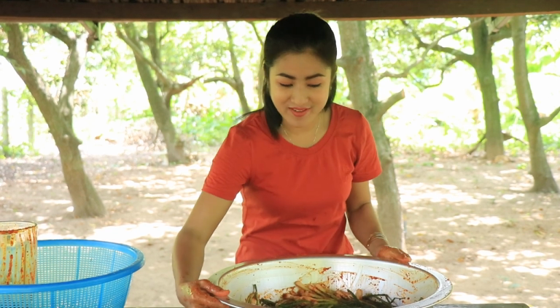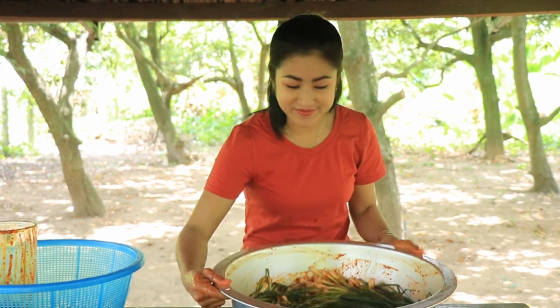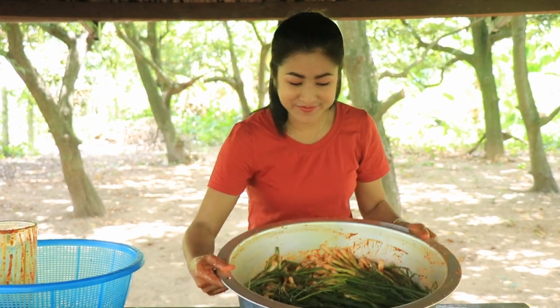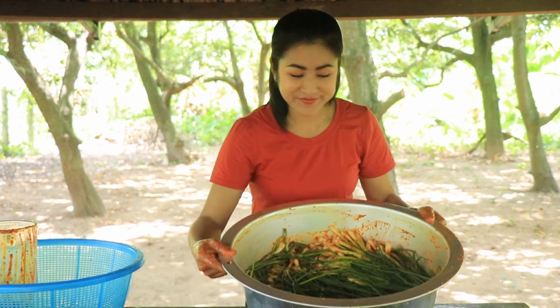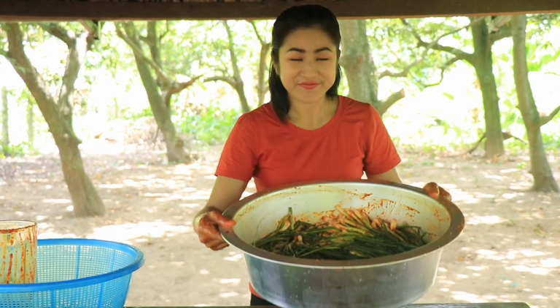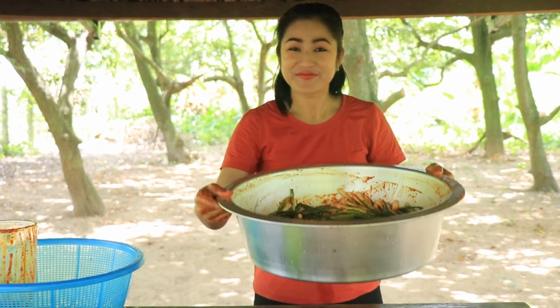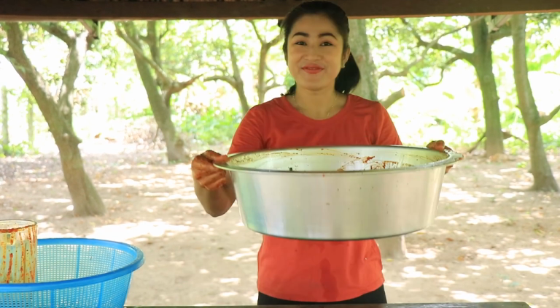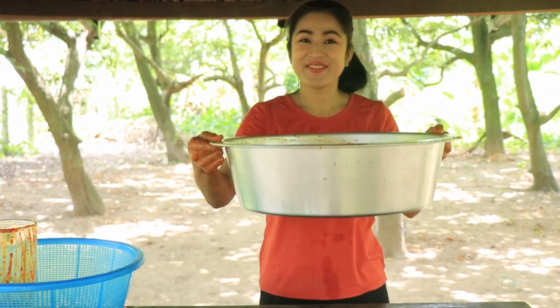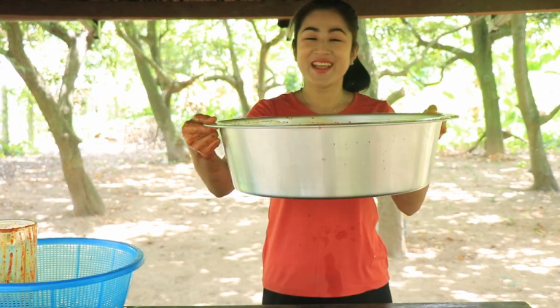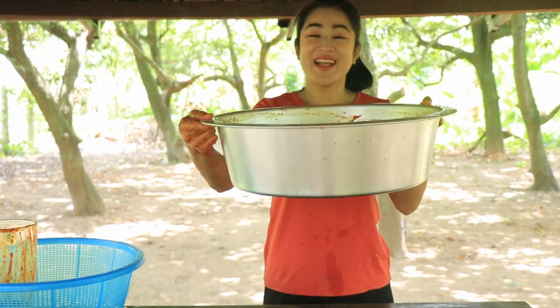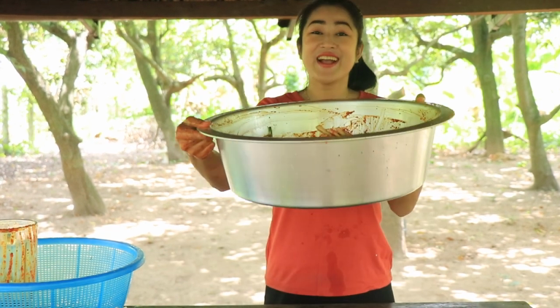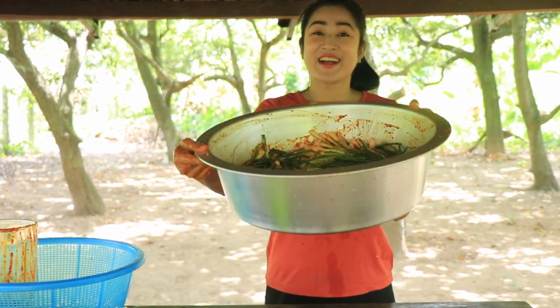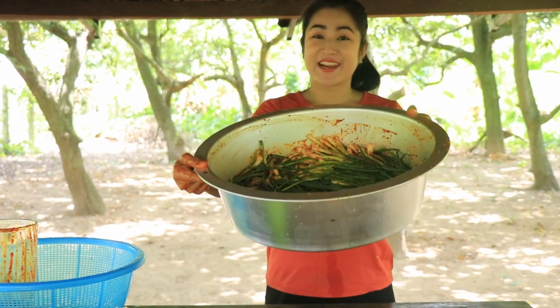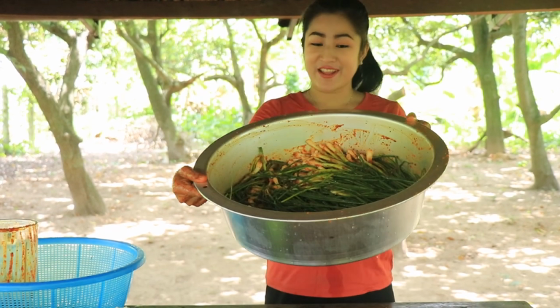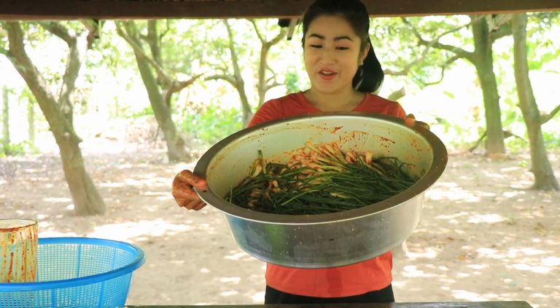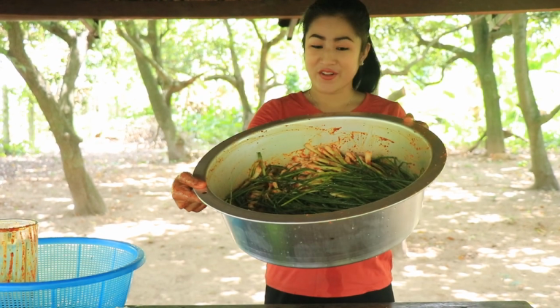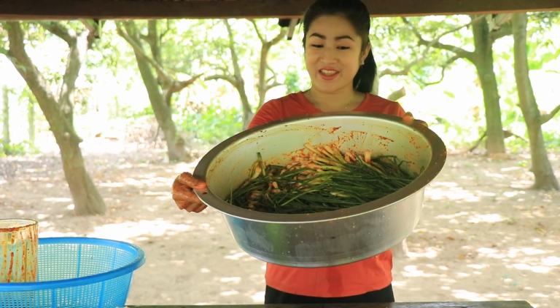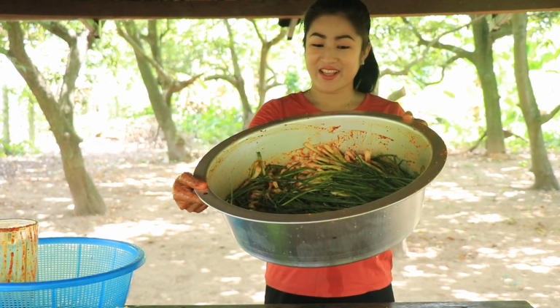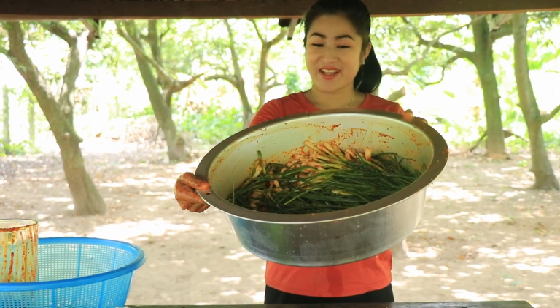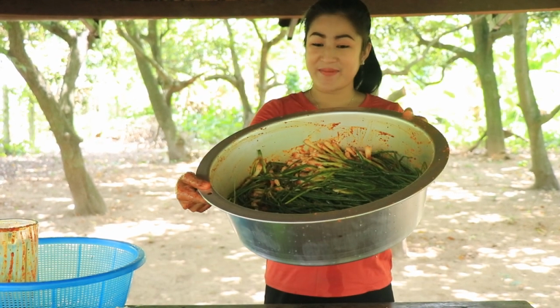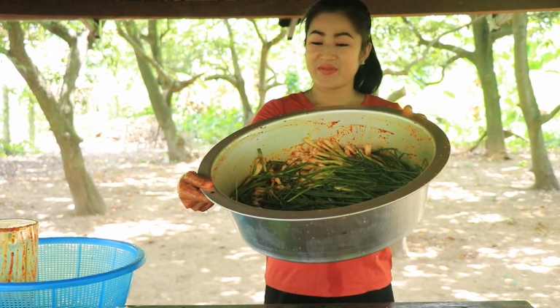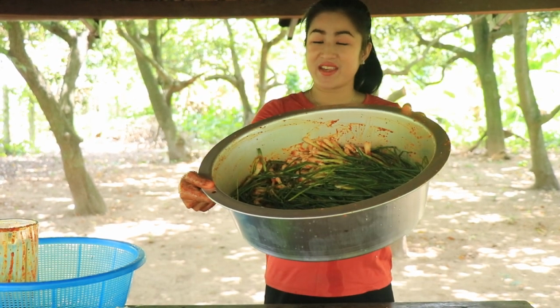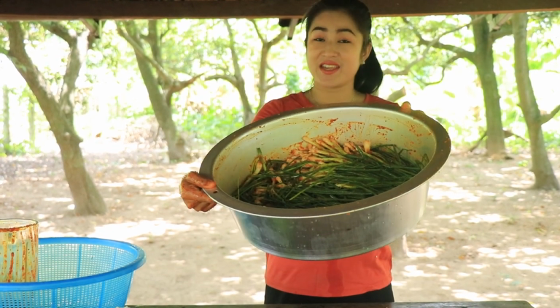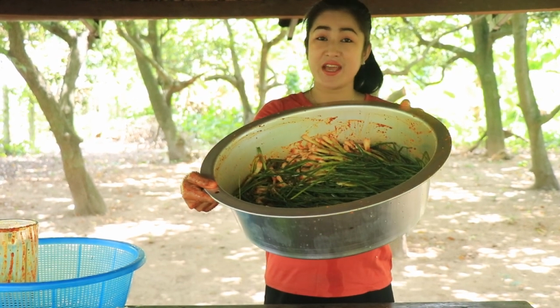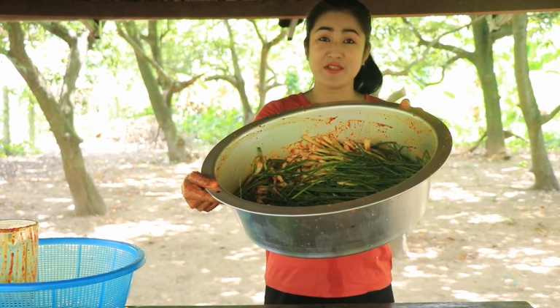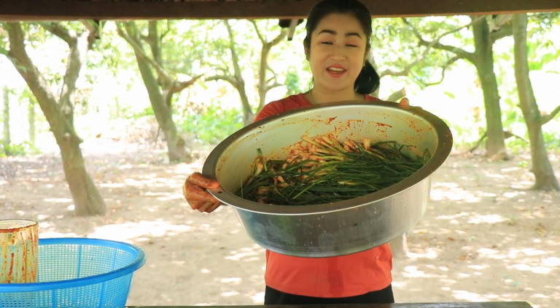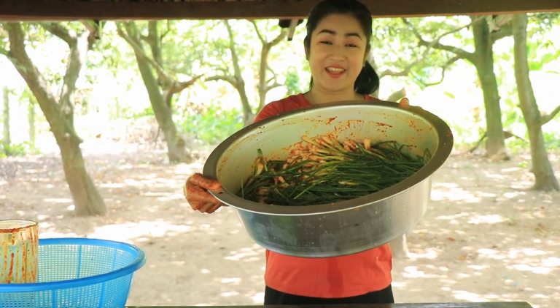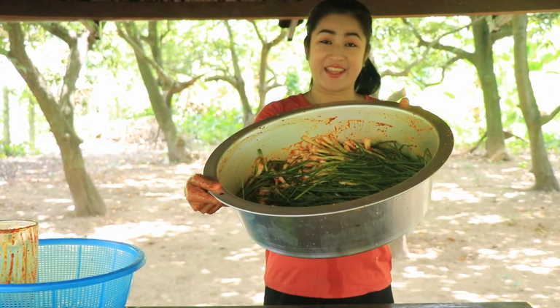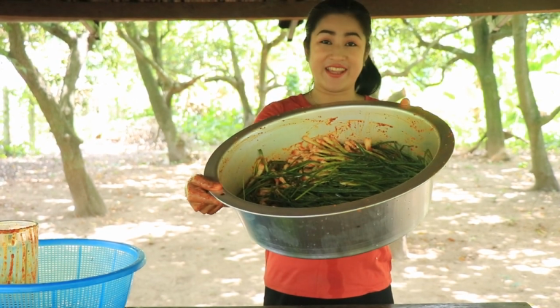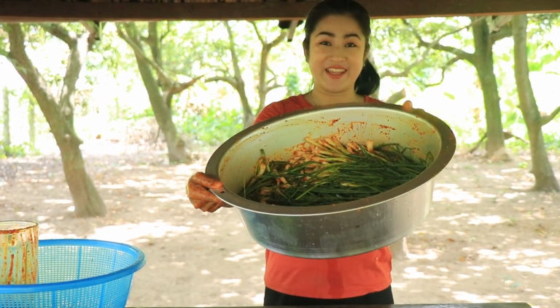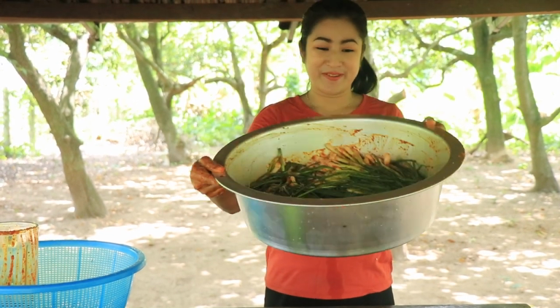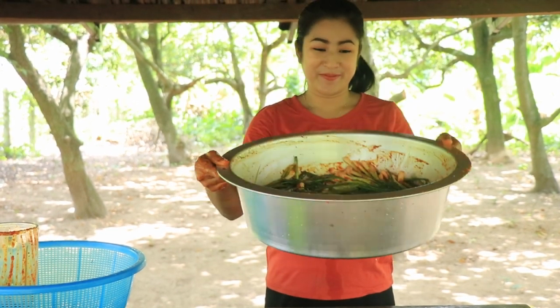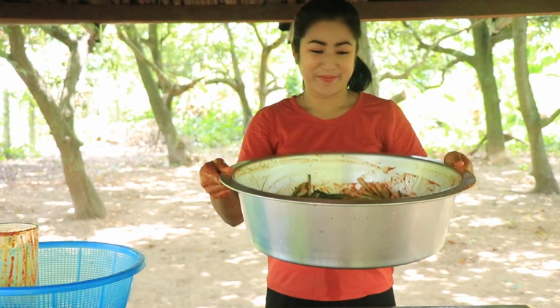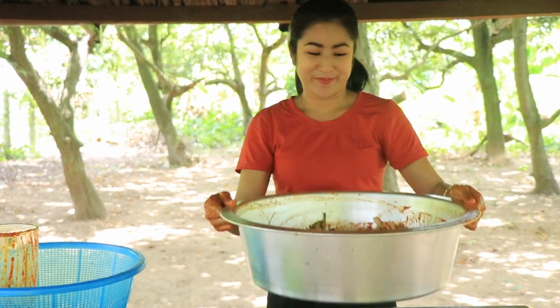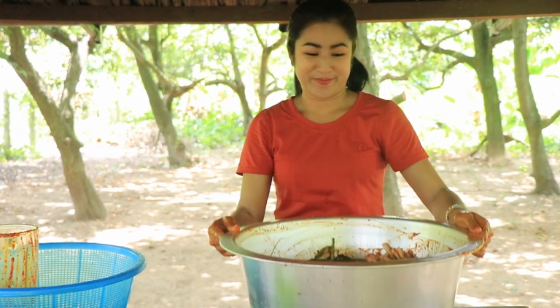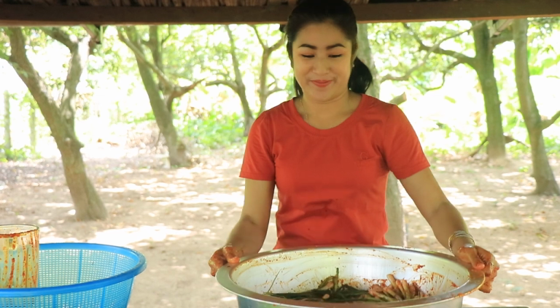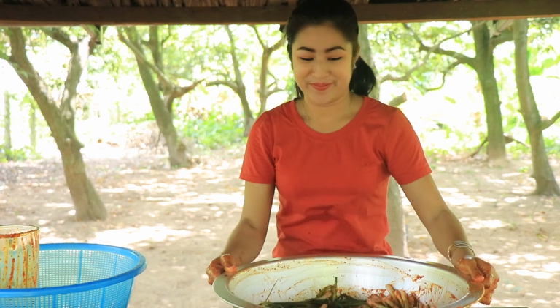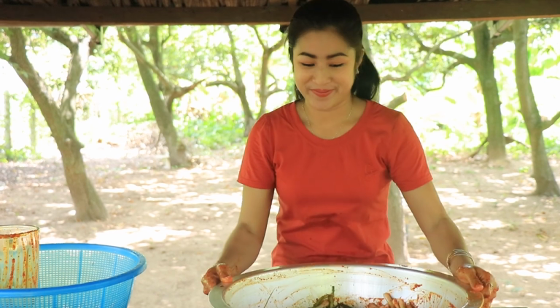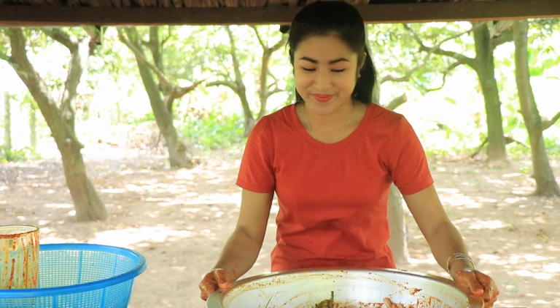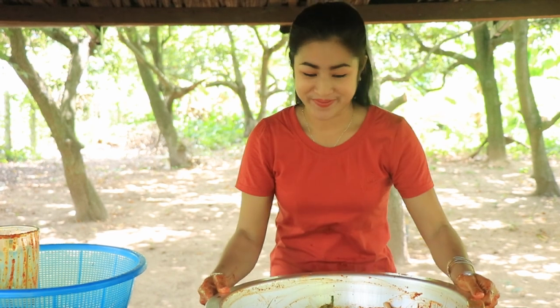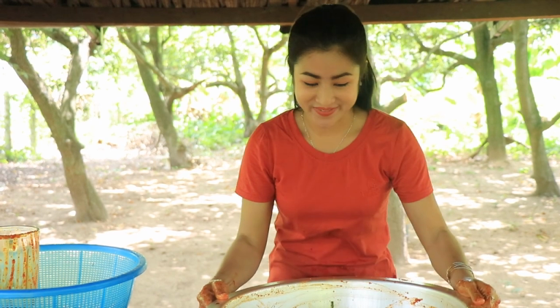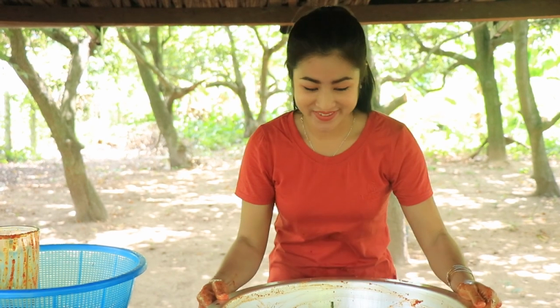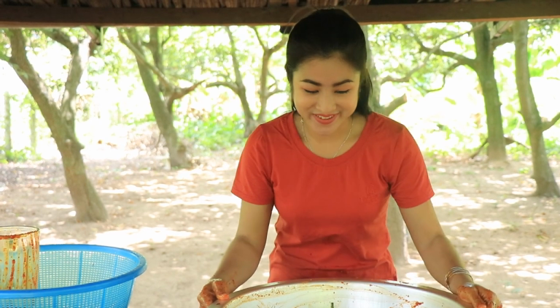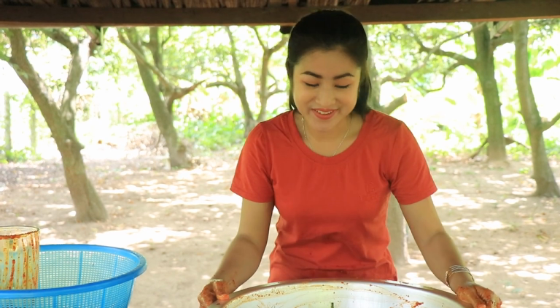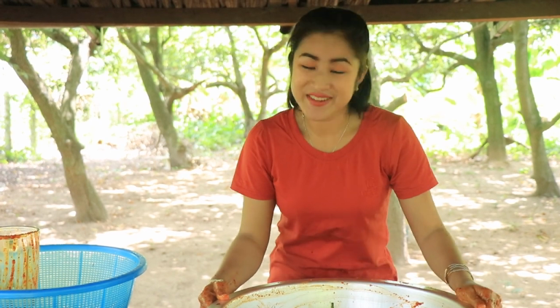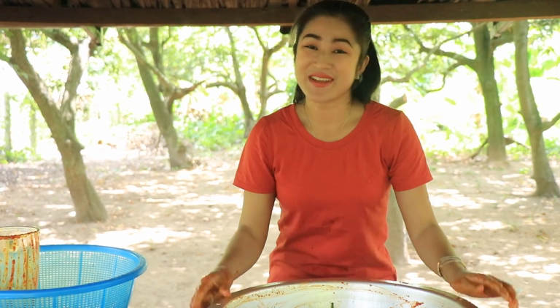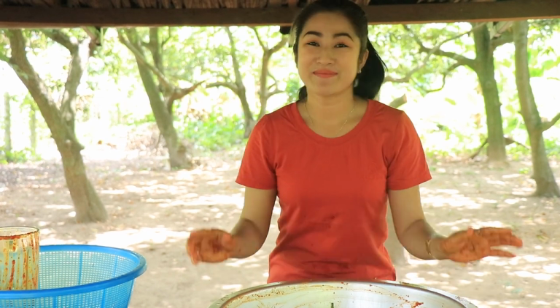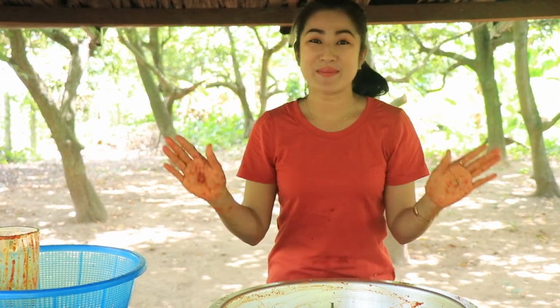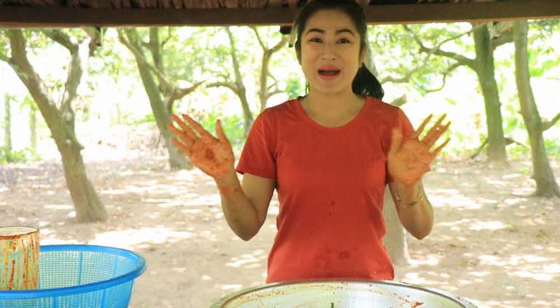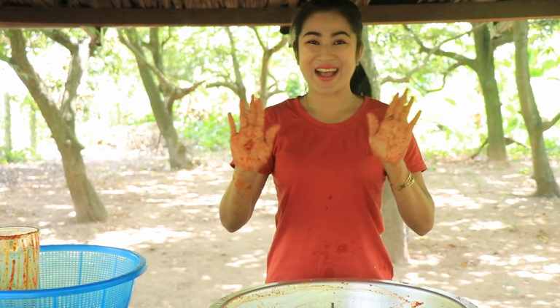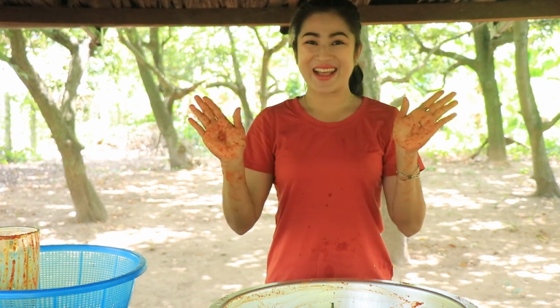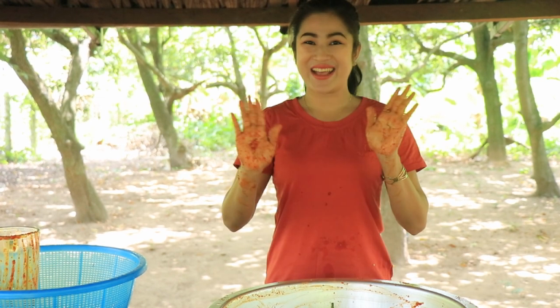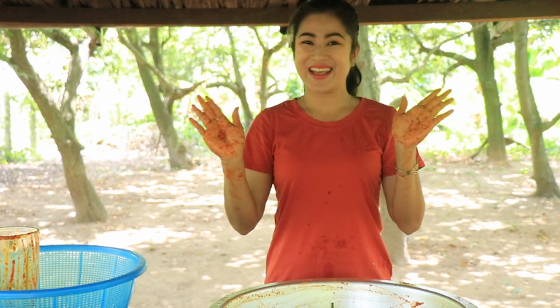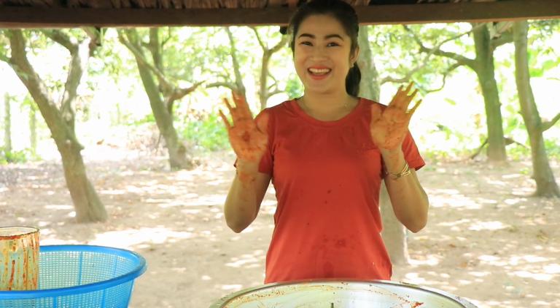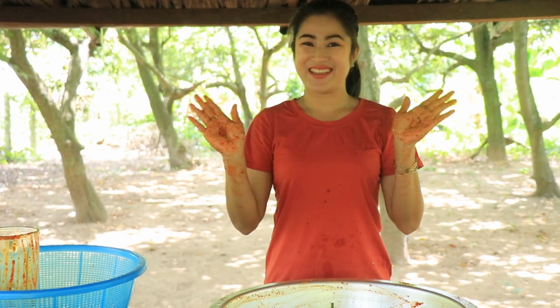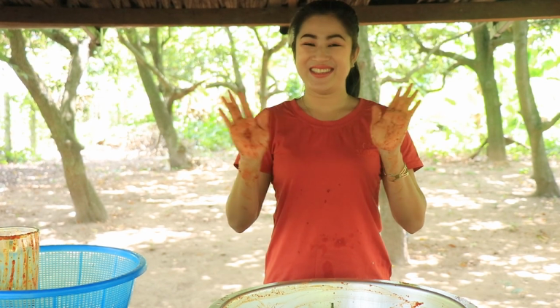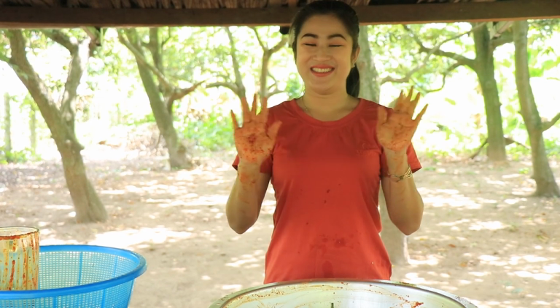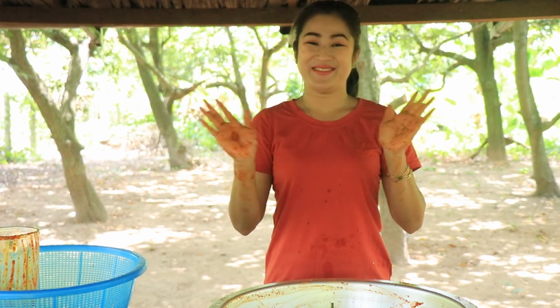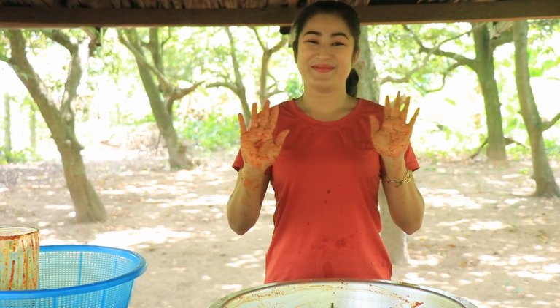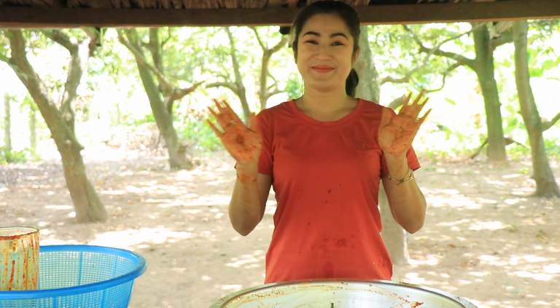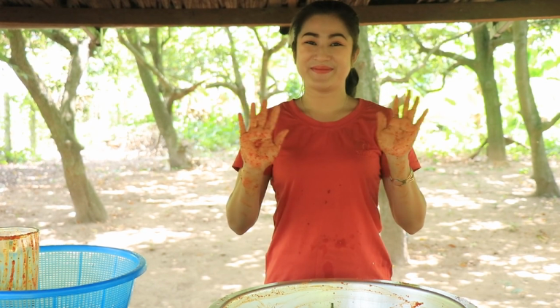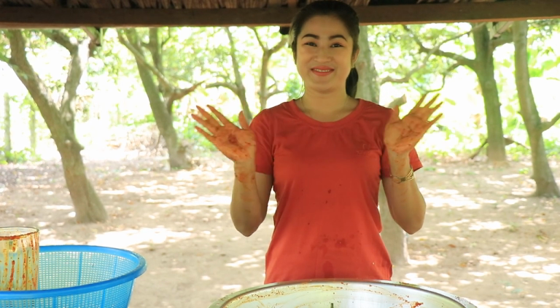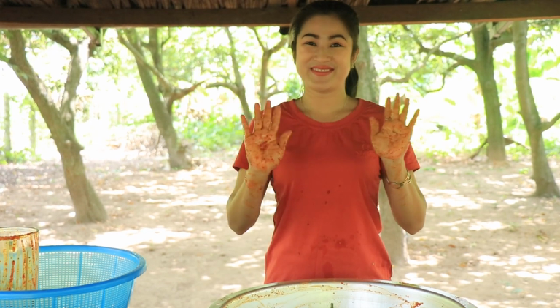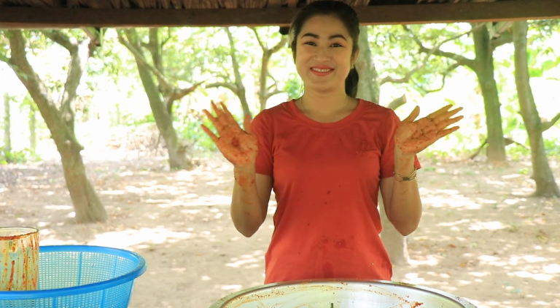Green onion kimchi — it's done. Bye bye!